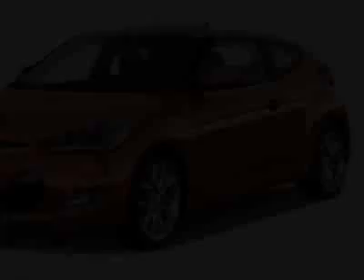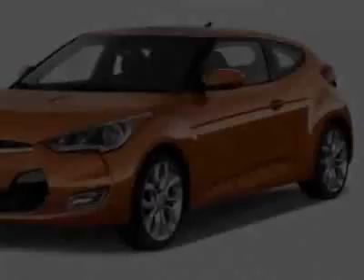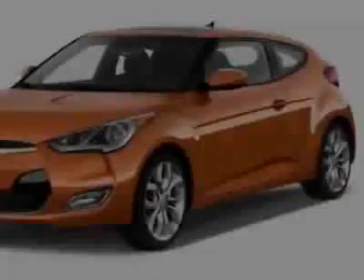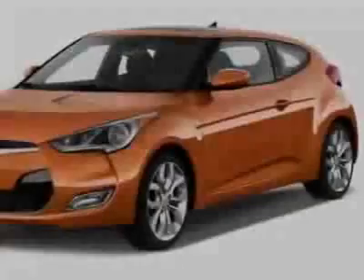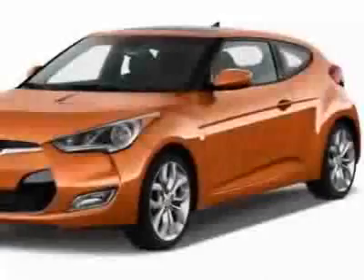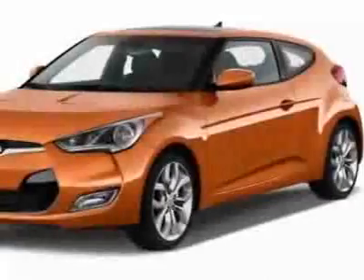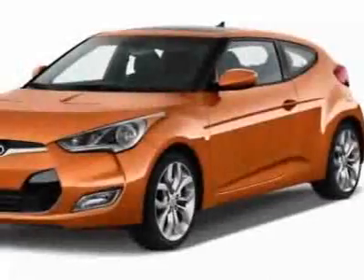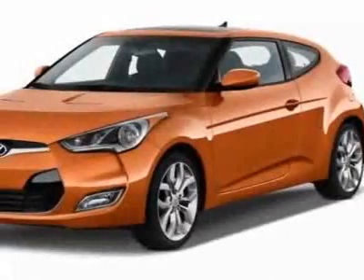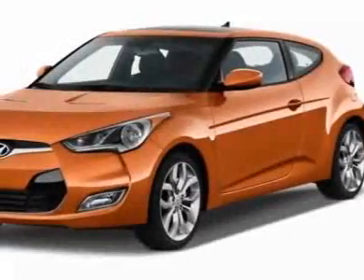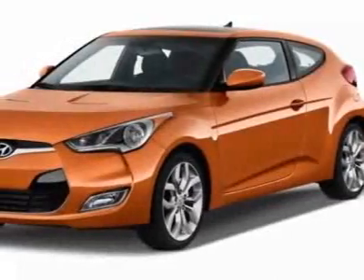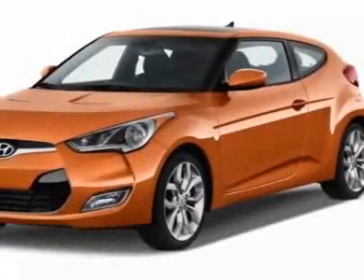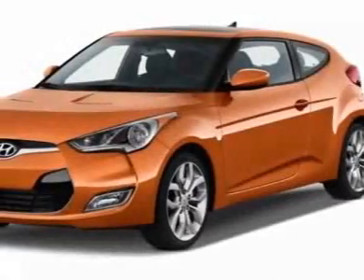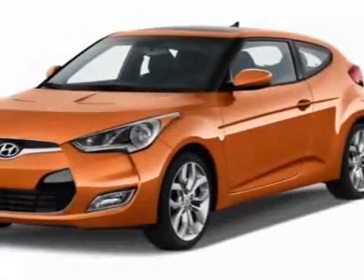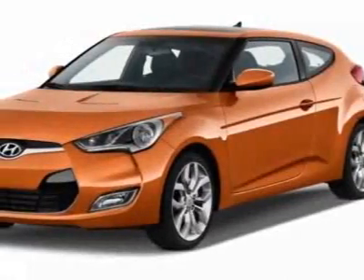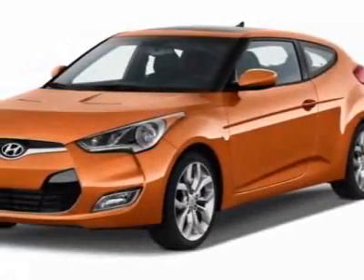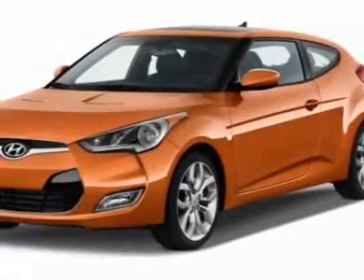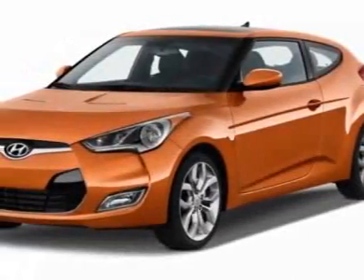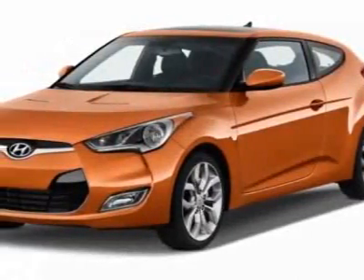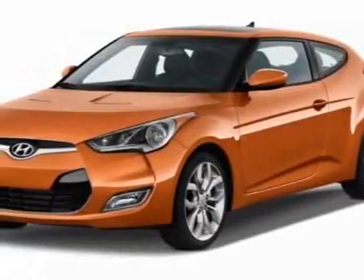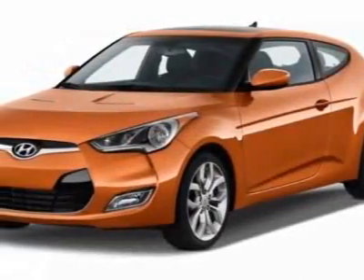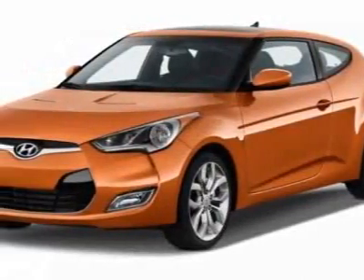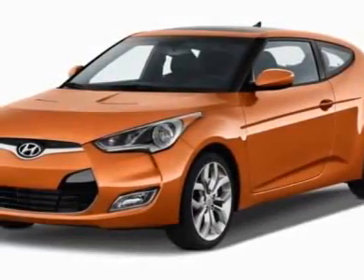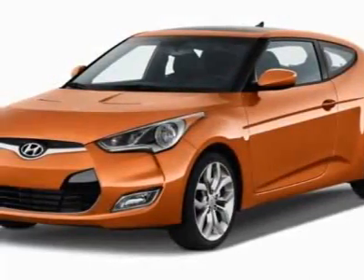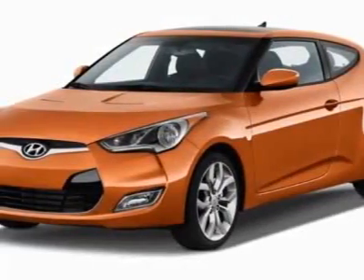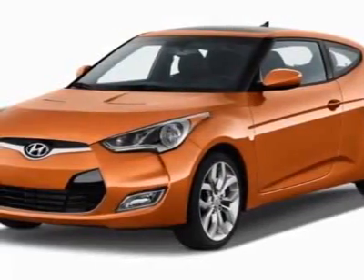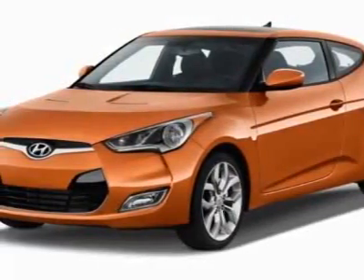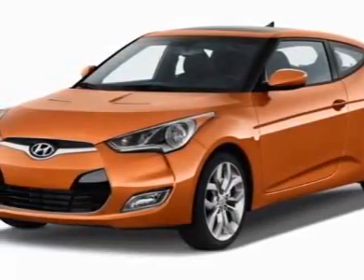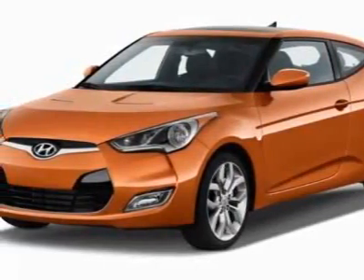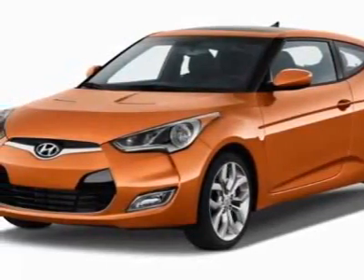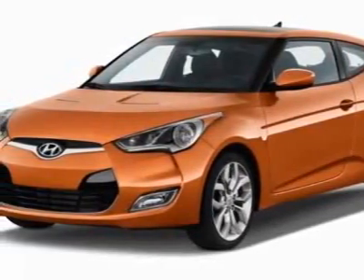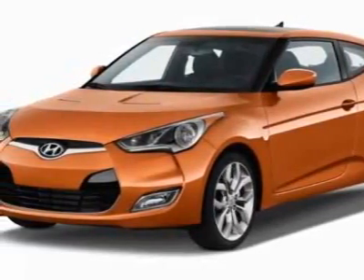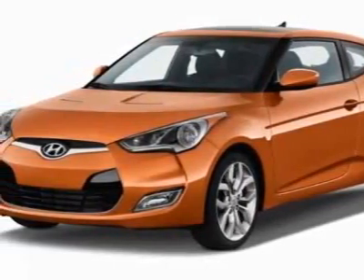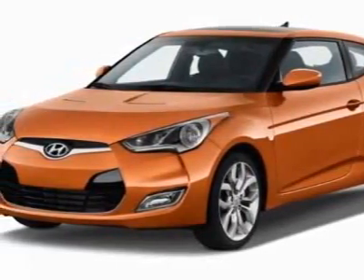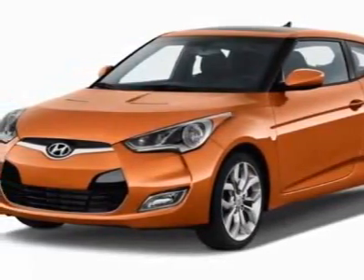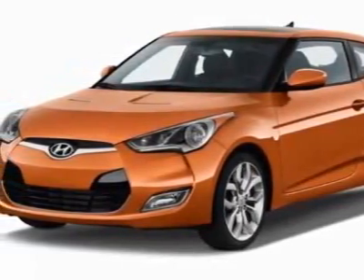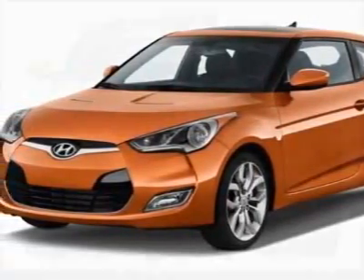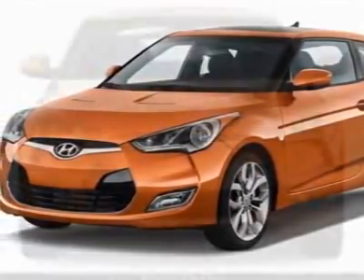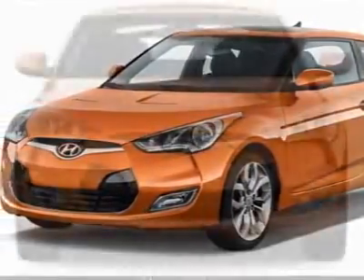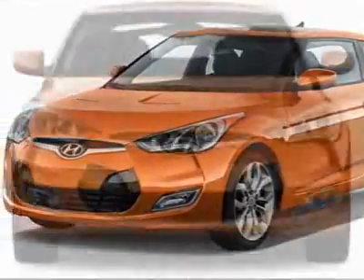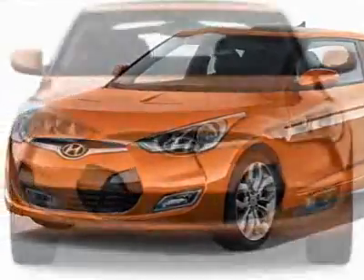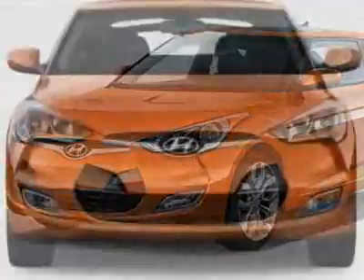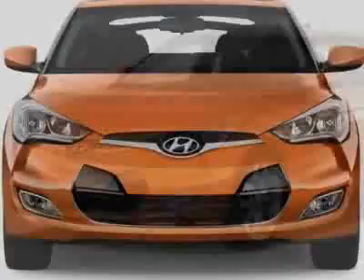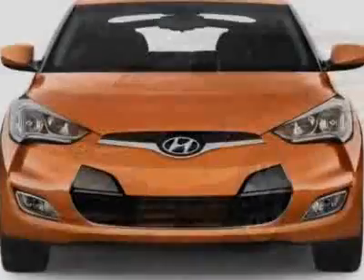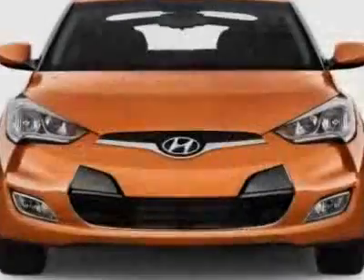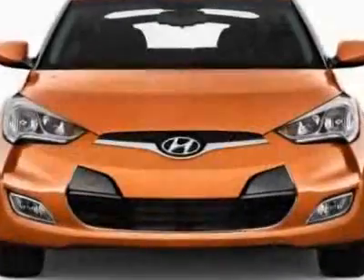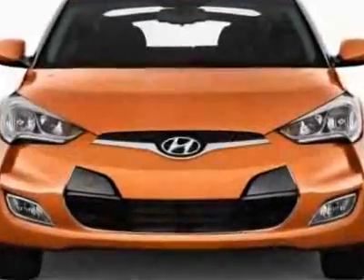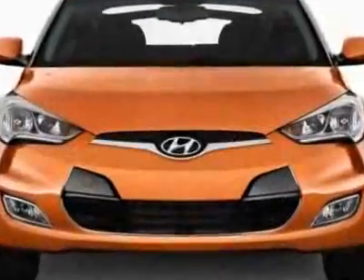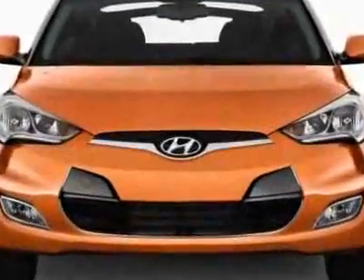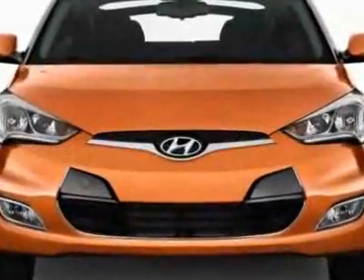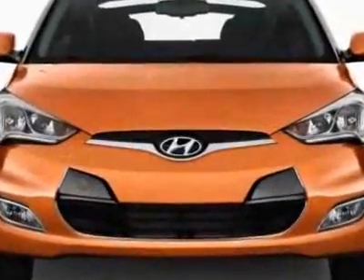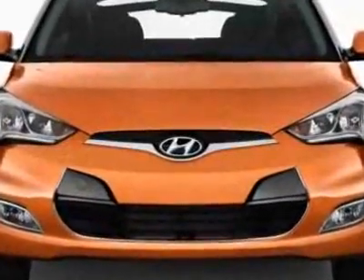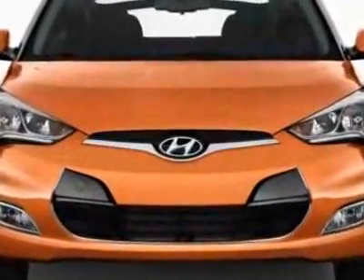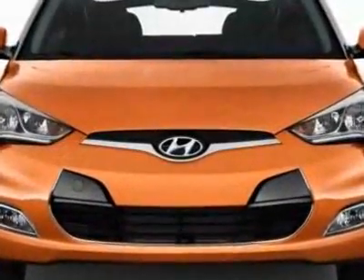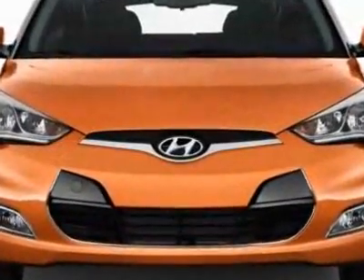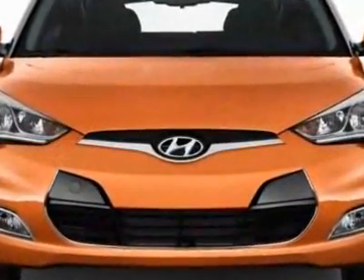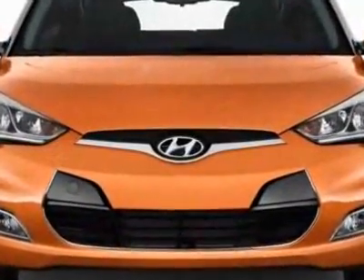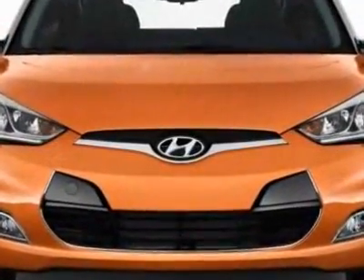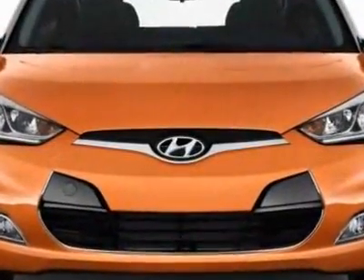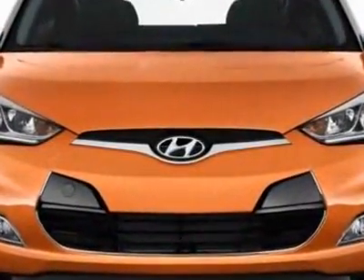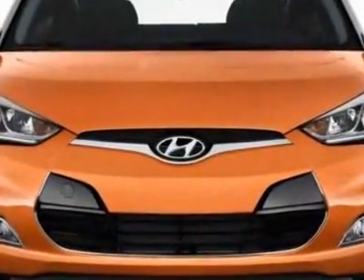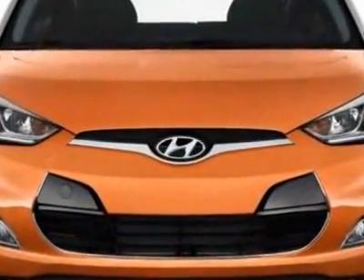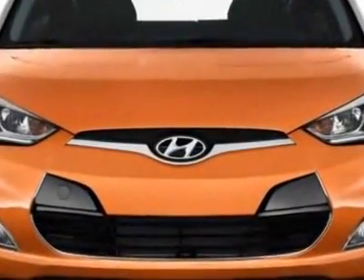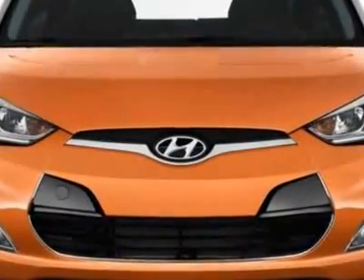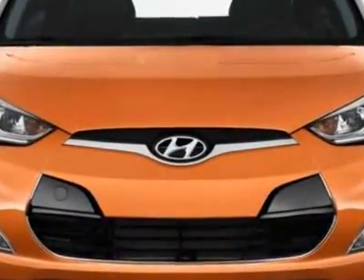Check out this new 2012 Hyundai Veloster. For your protection, this vehicle has a full factory warranty.